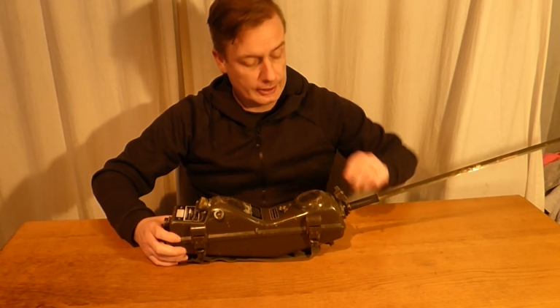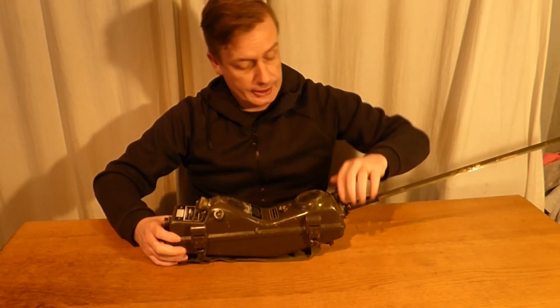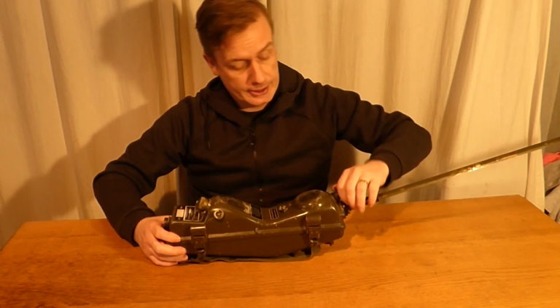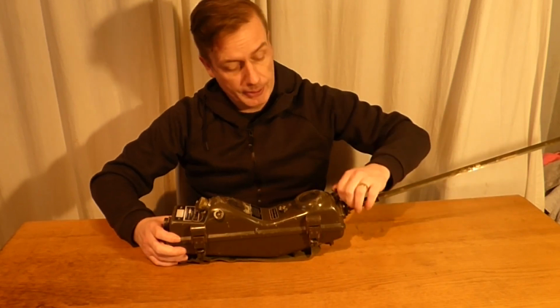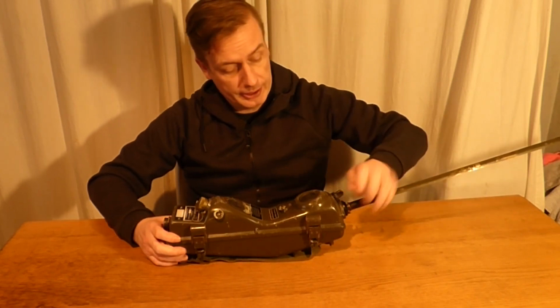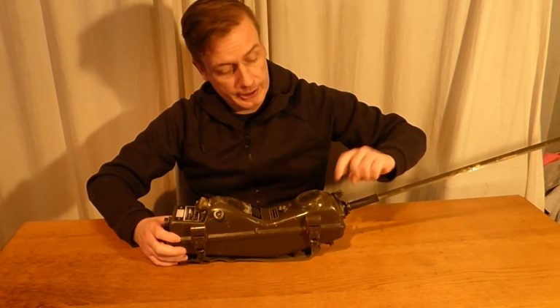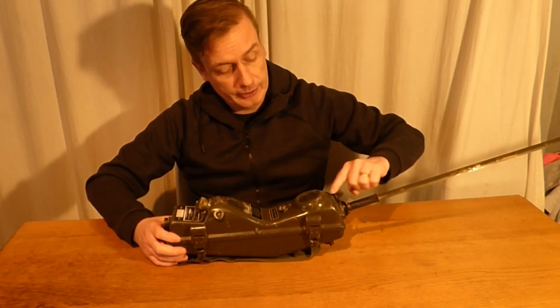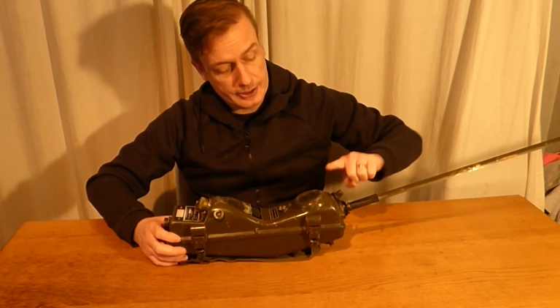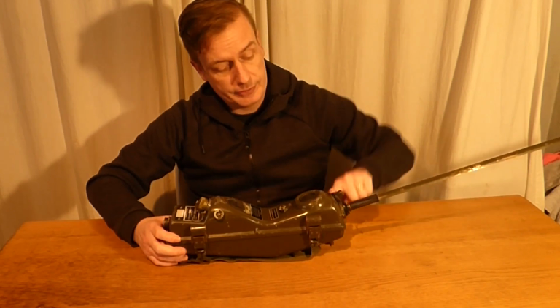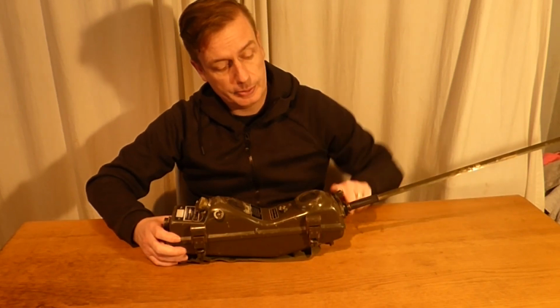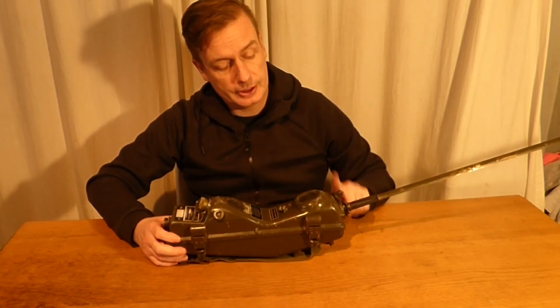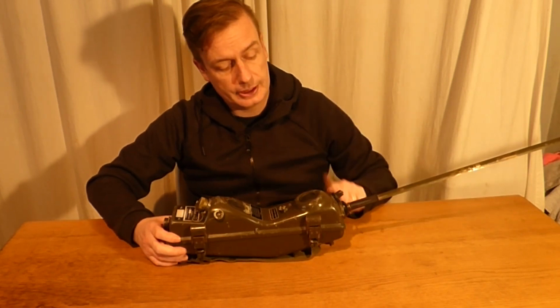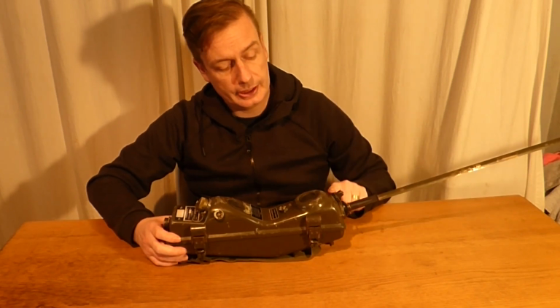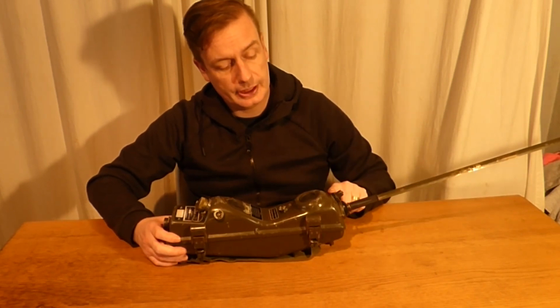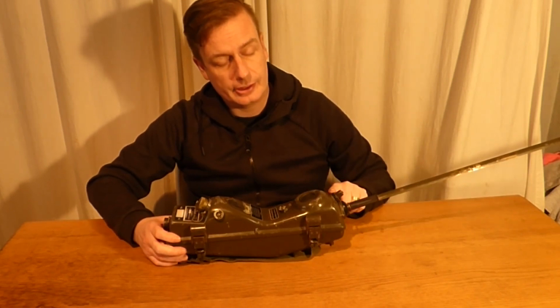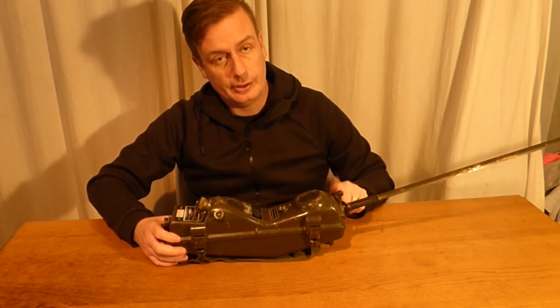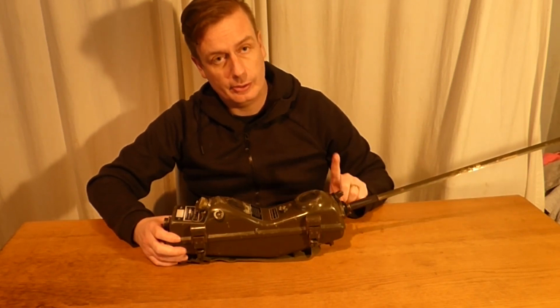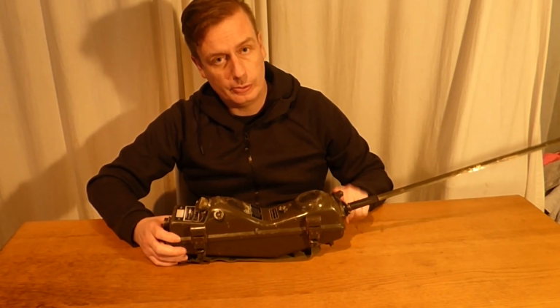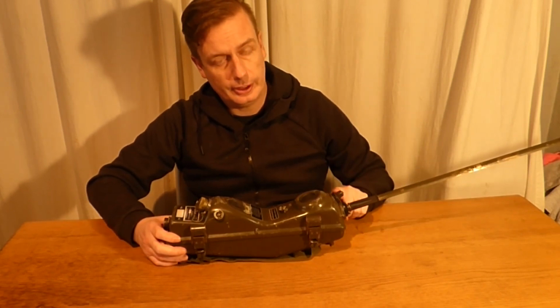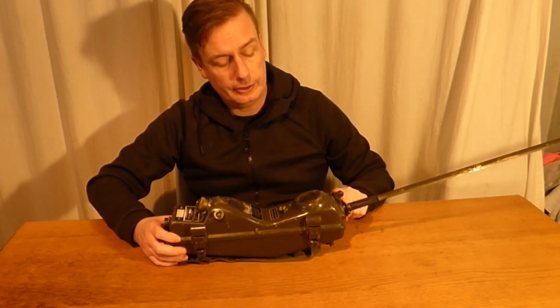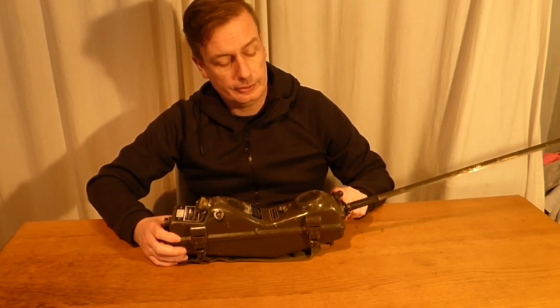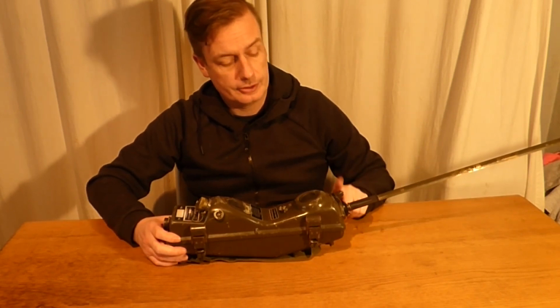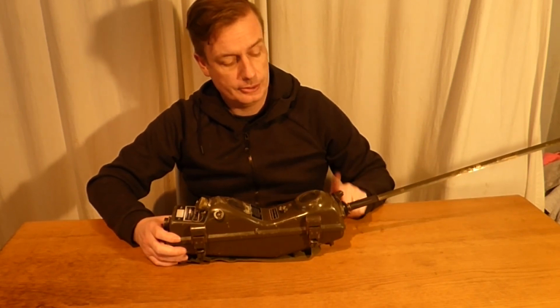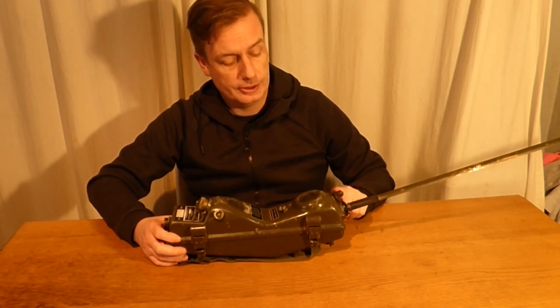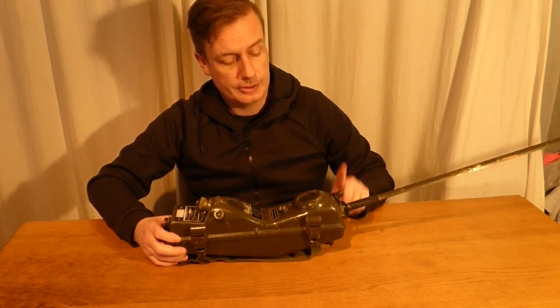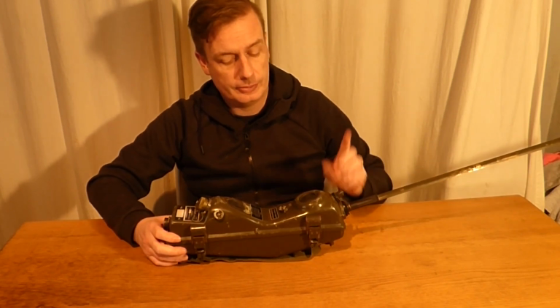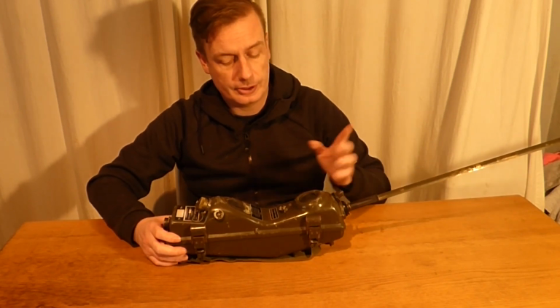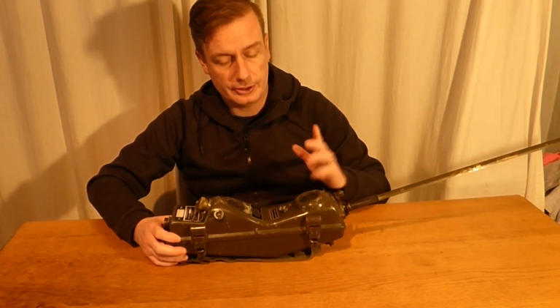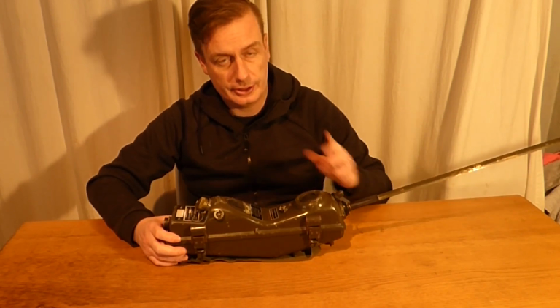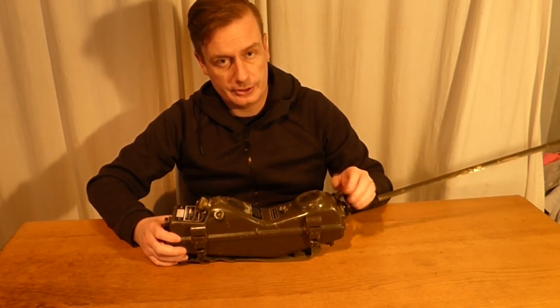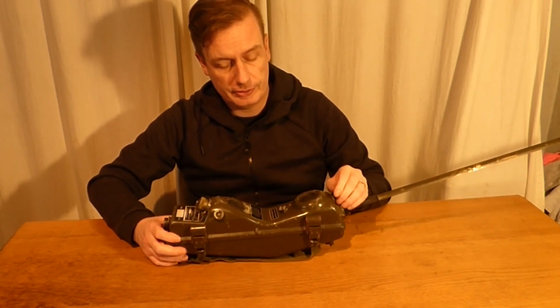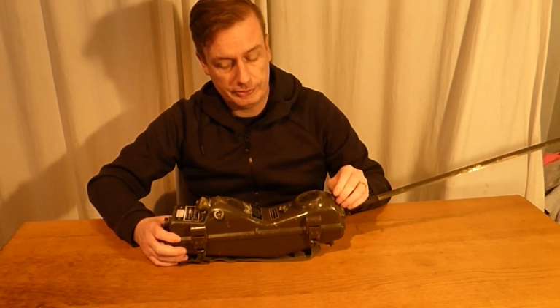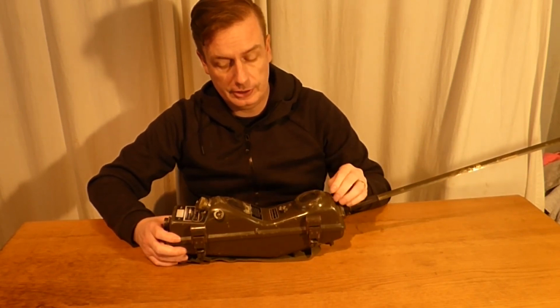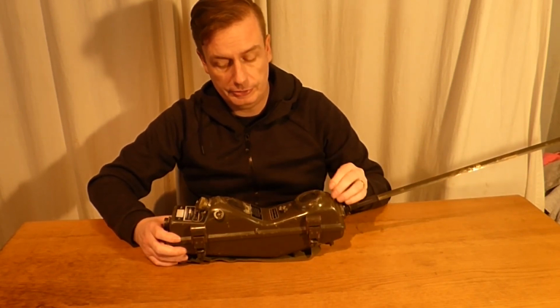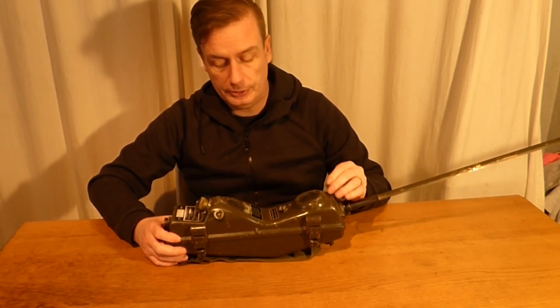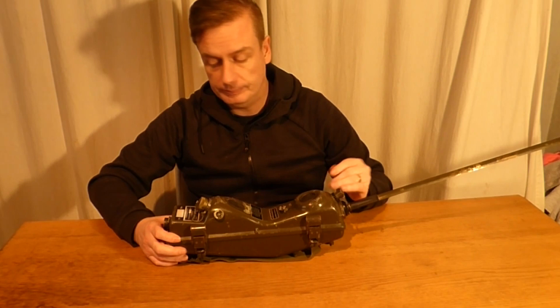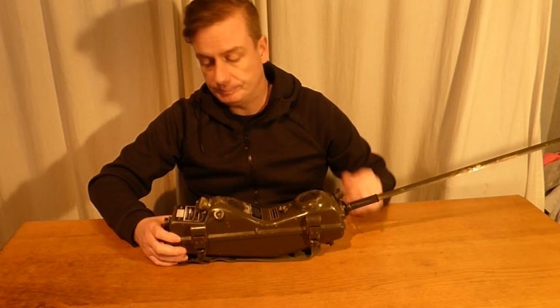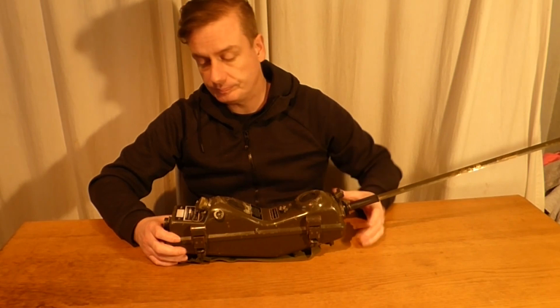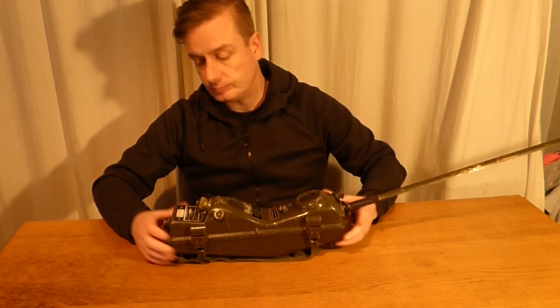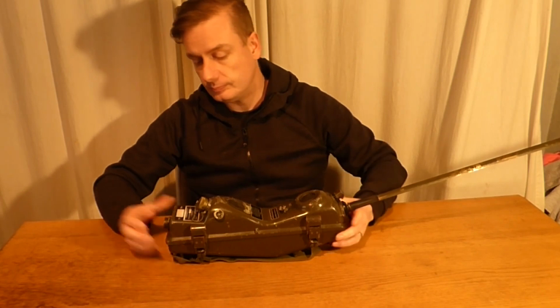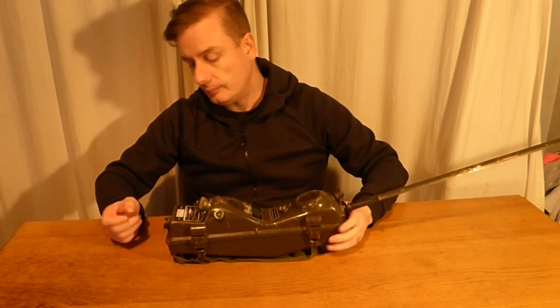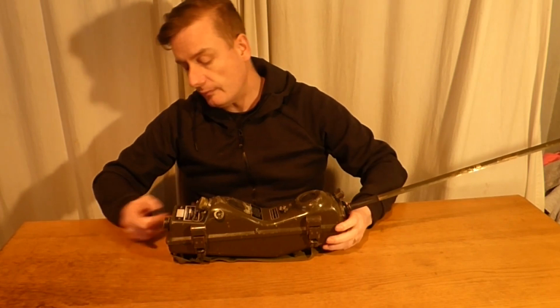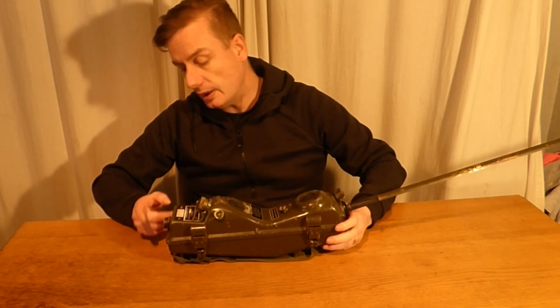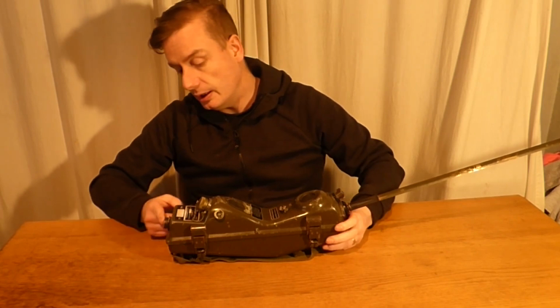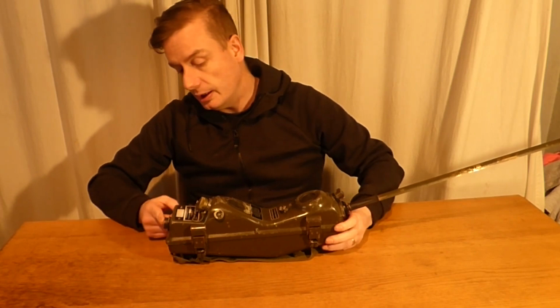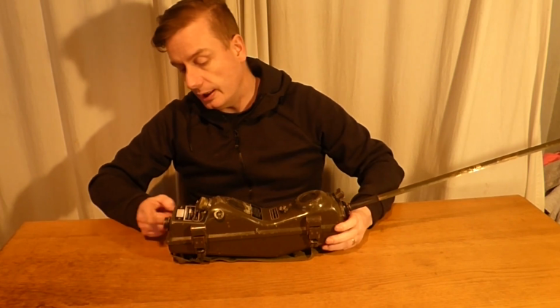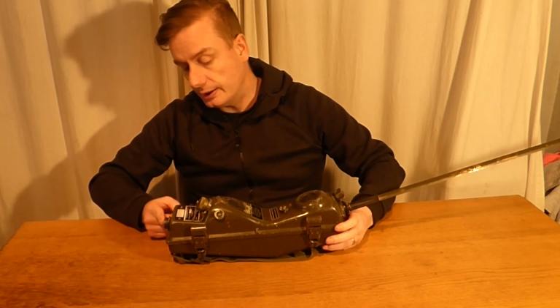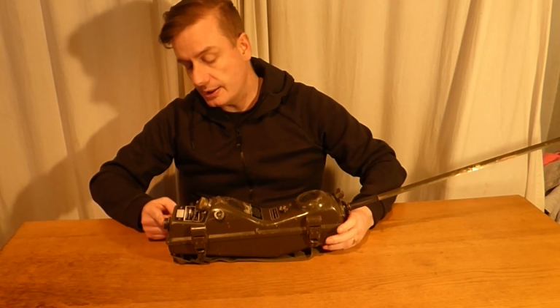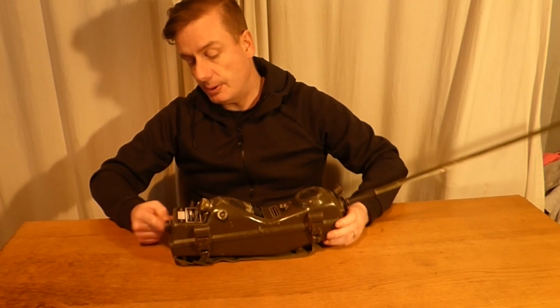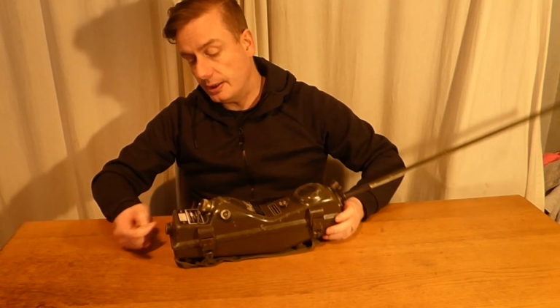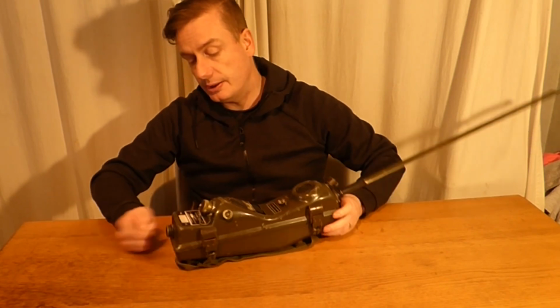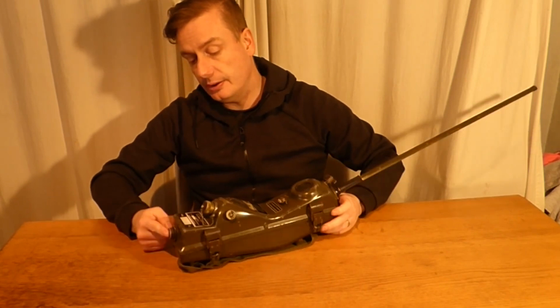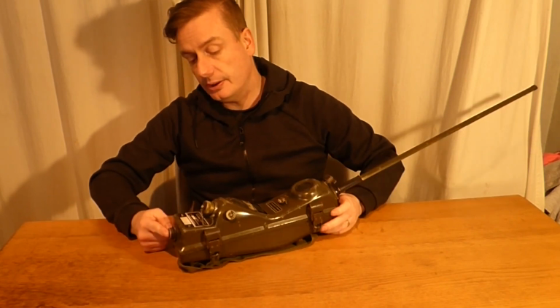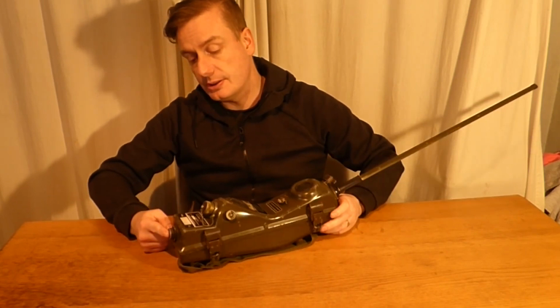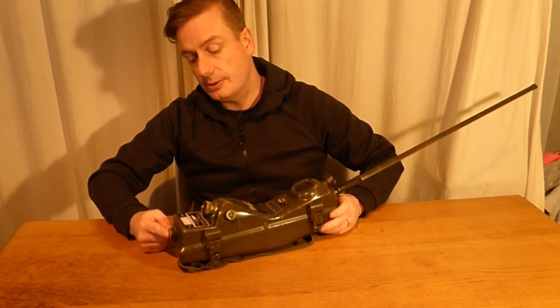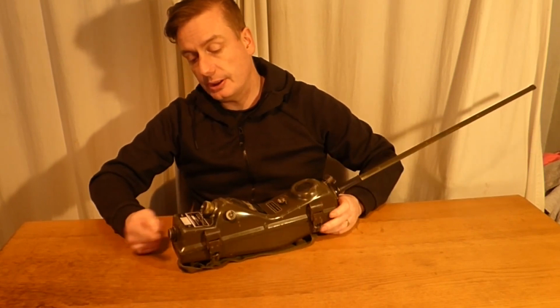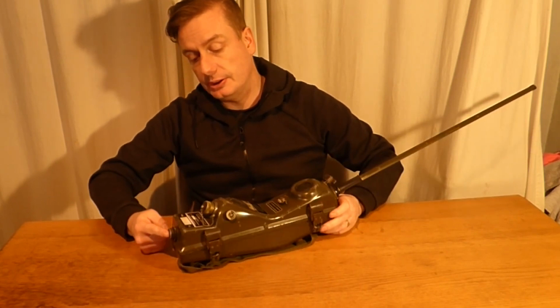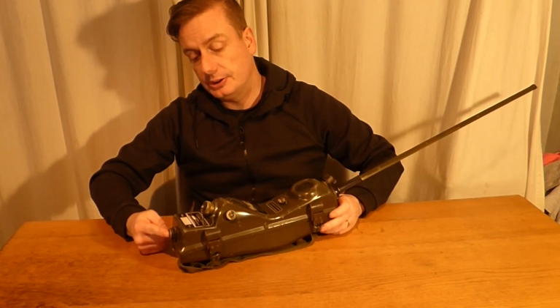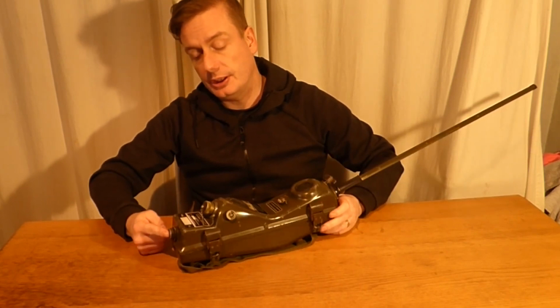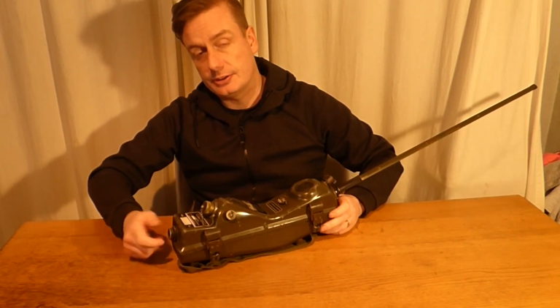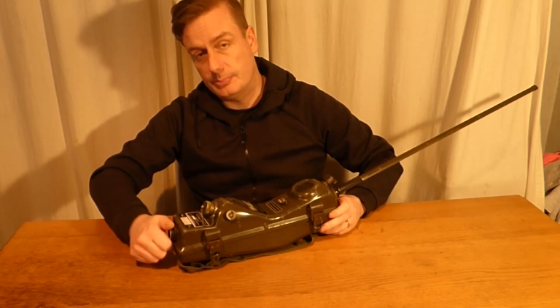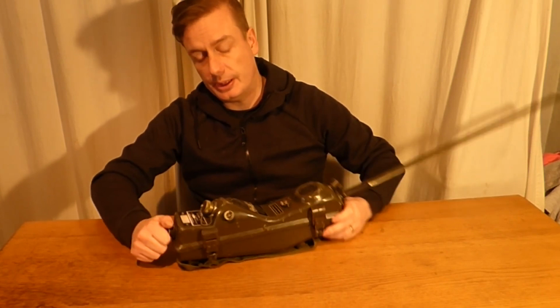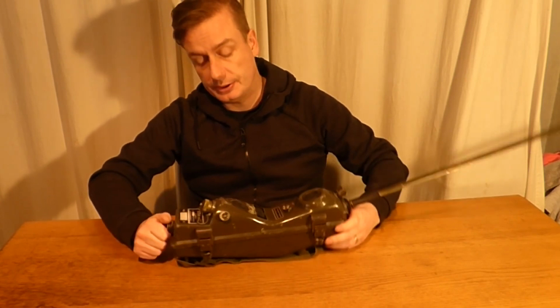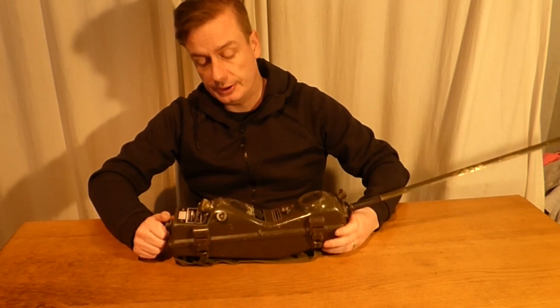This part here is if you want to connect a wire to it and turn it into a field phone. And this part here is to actually charge the battery.